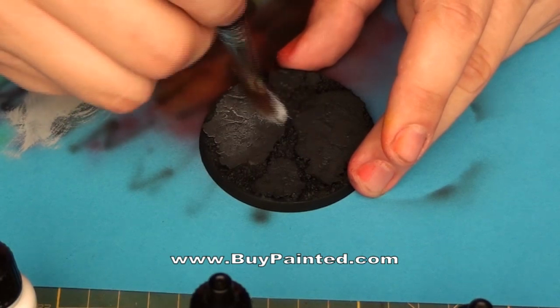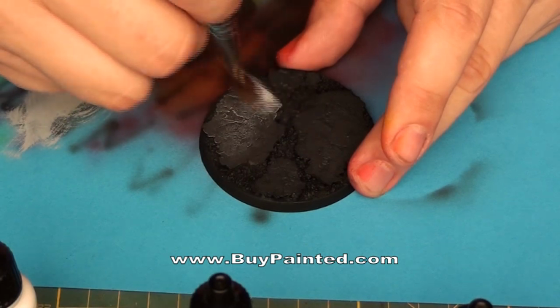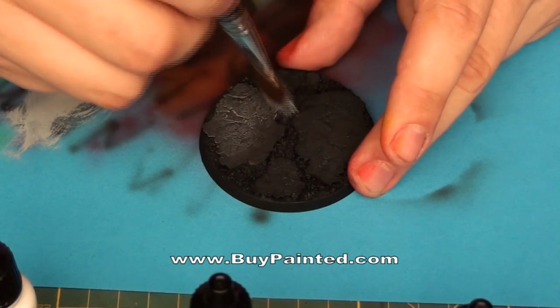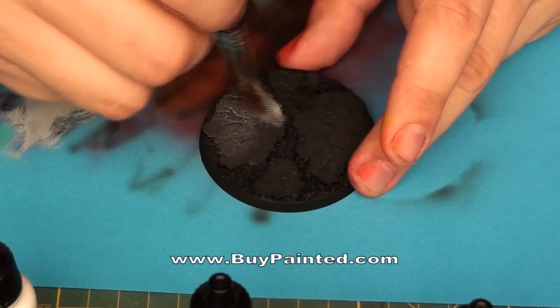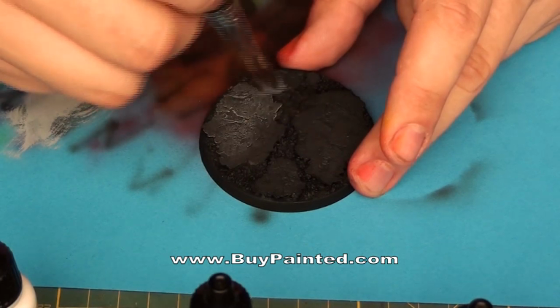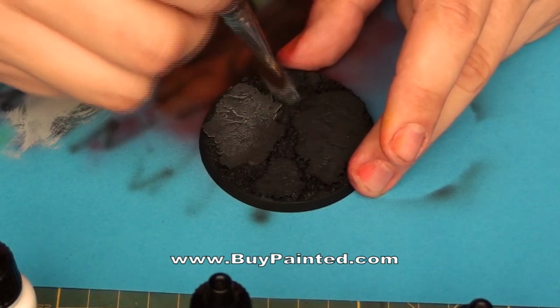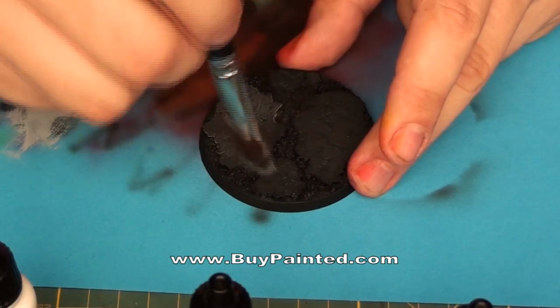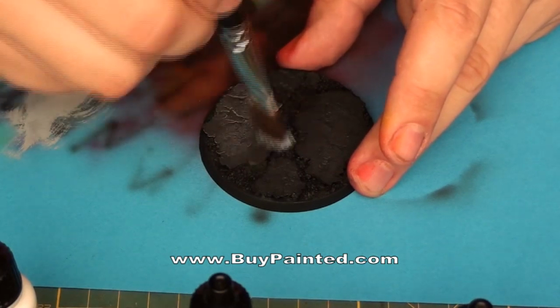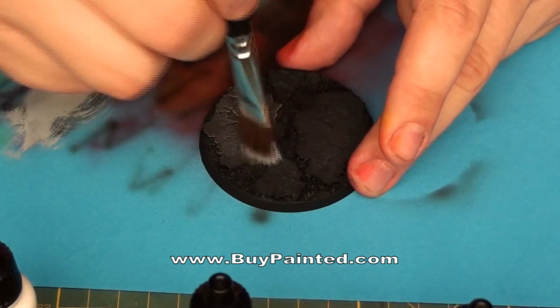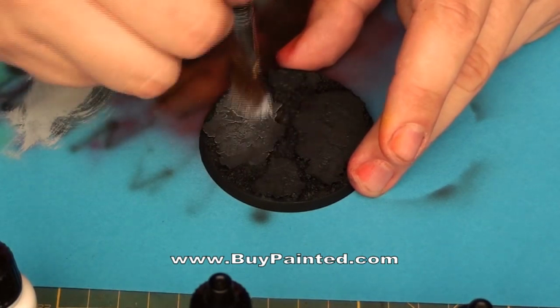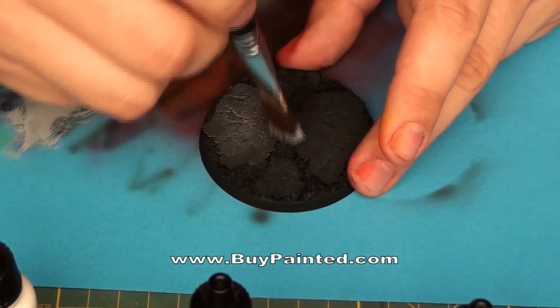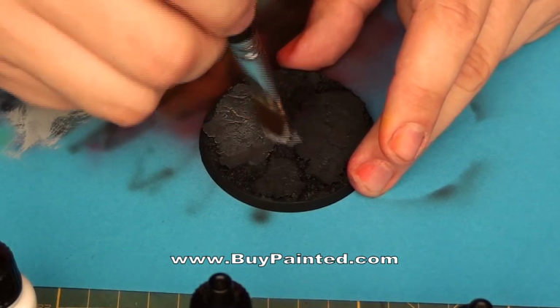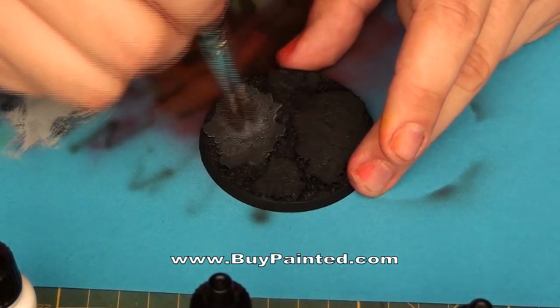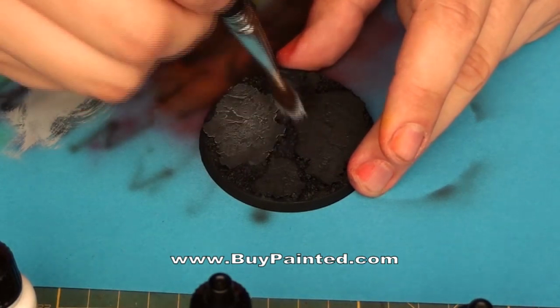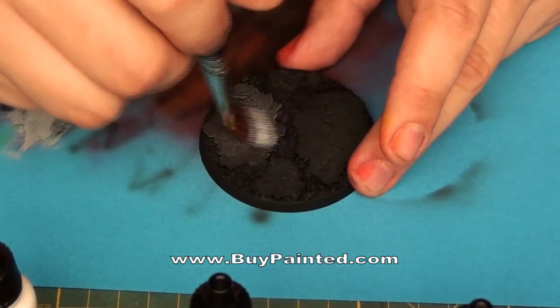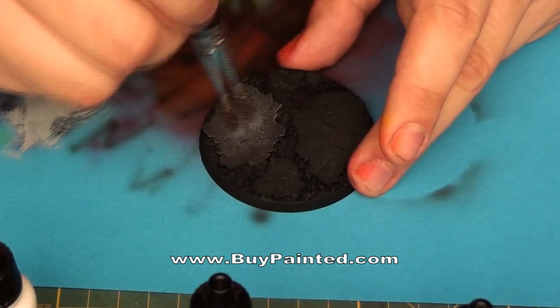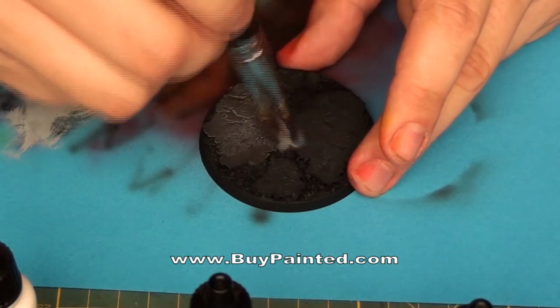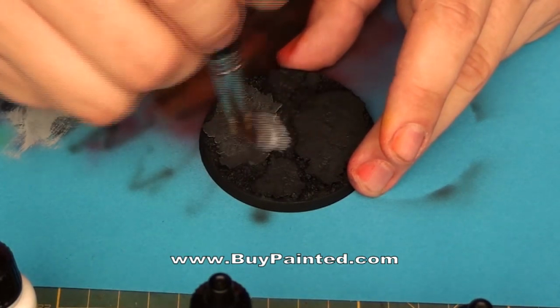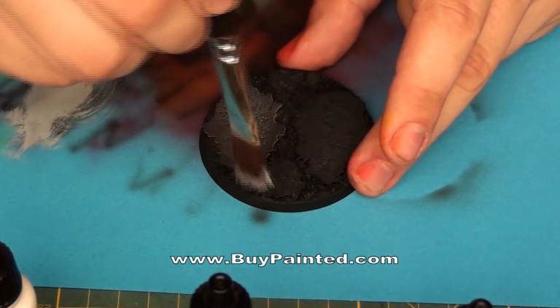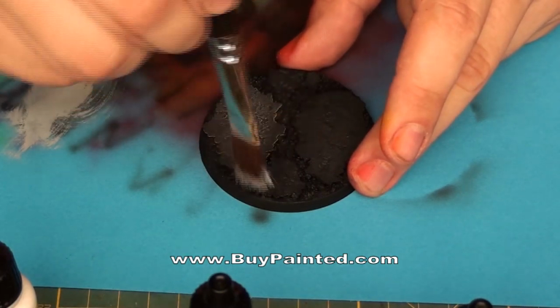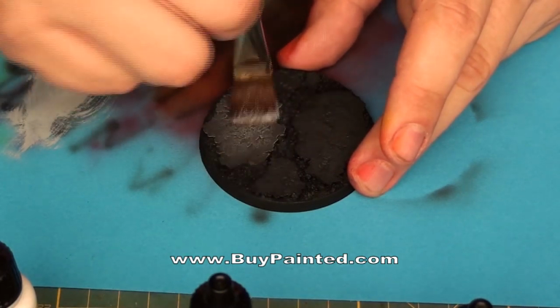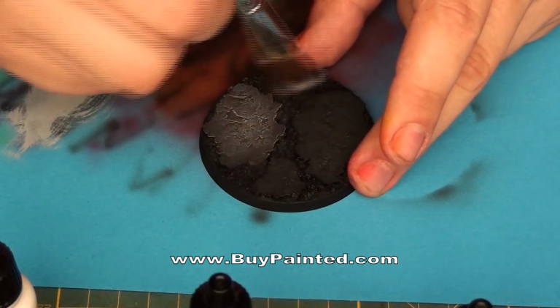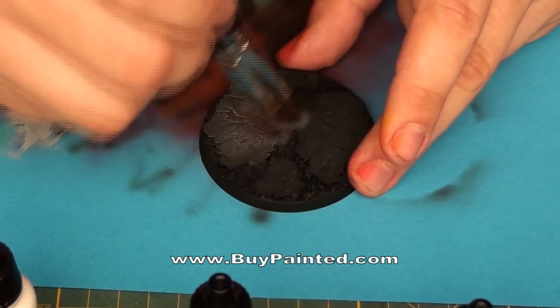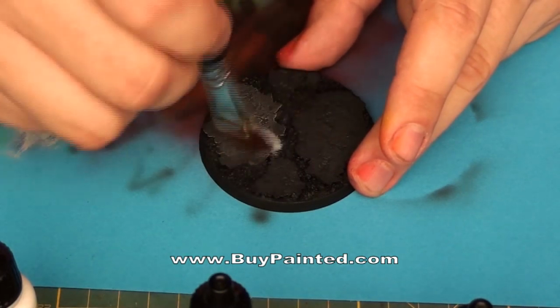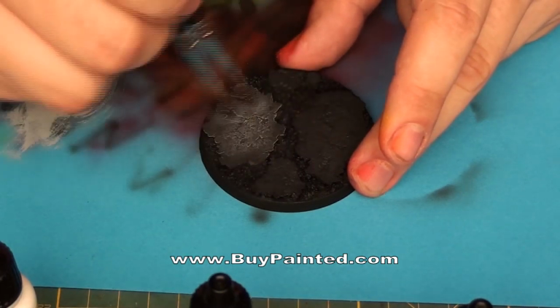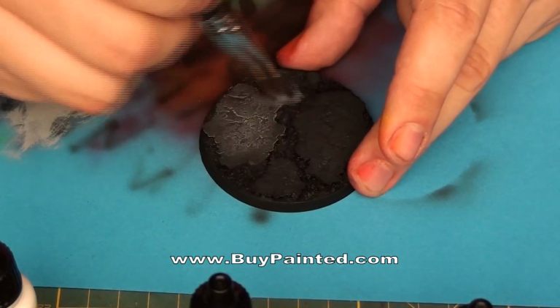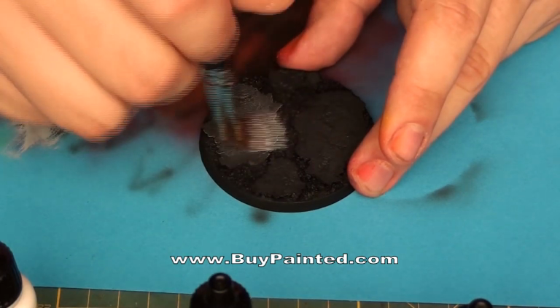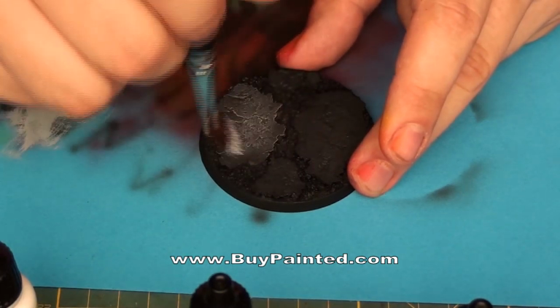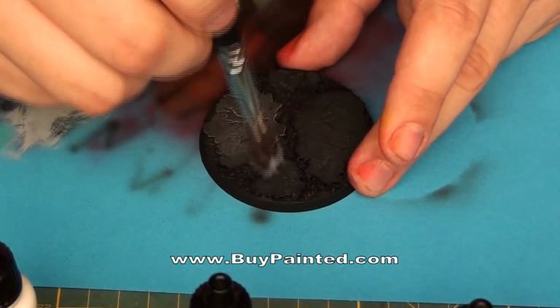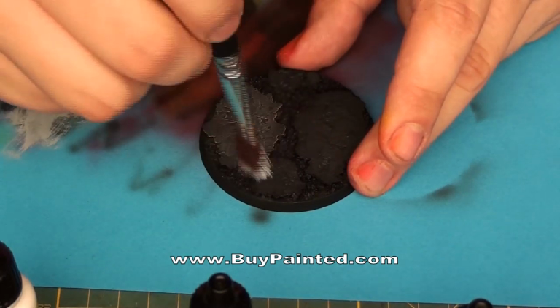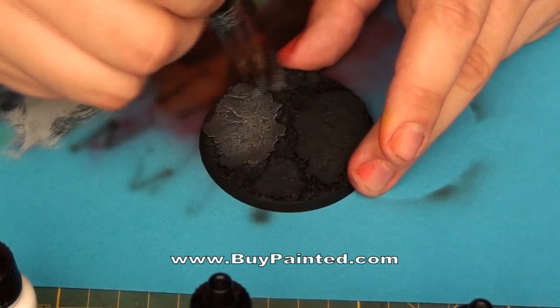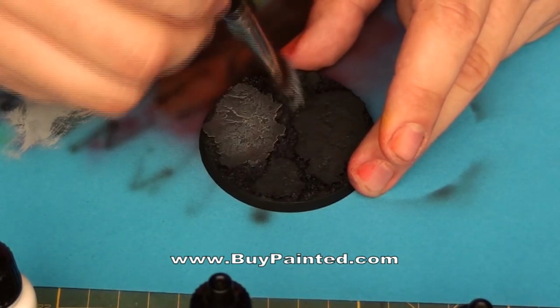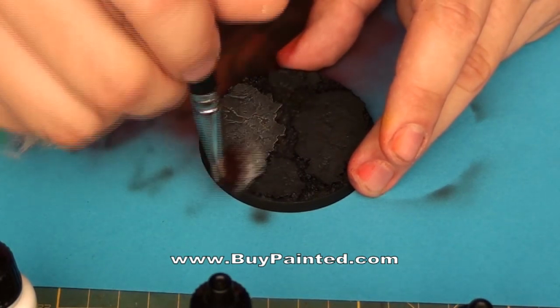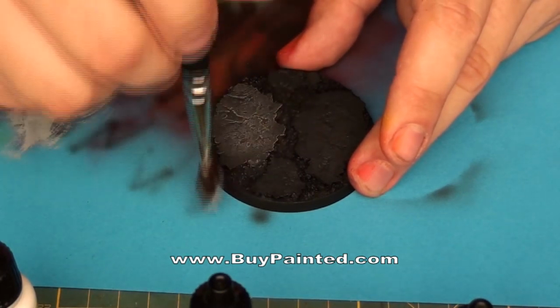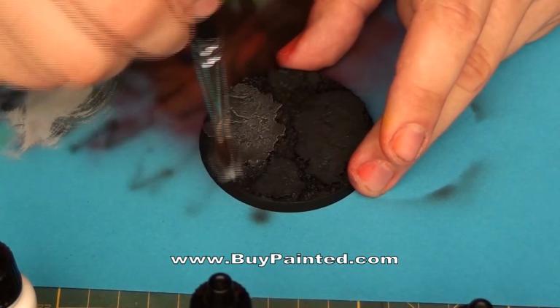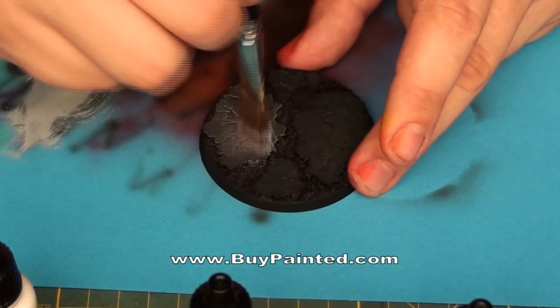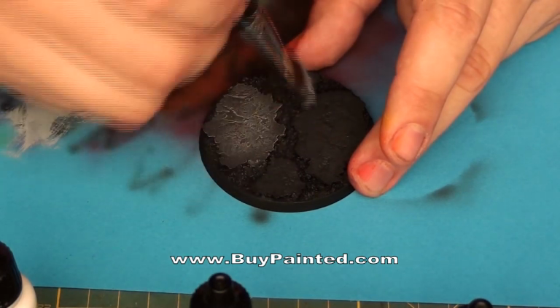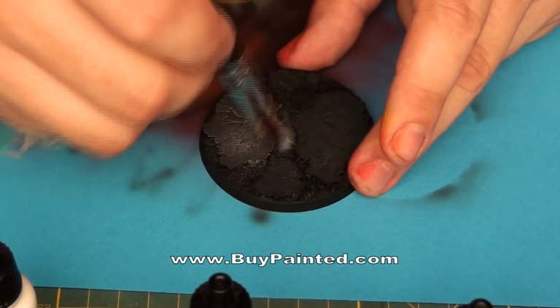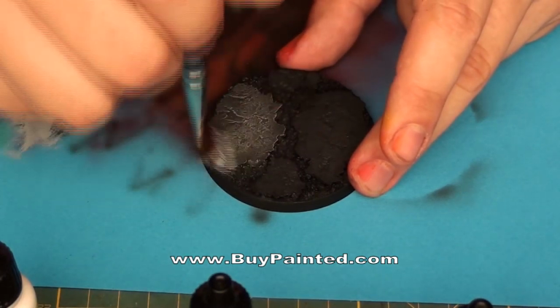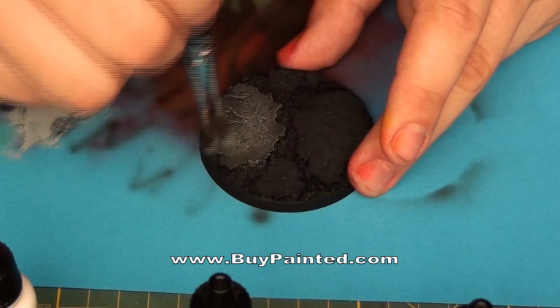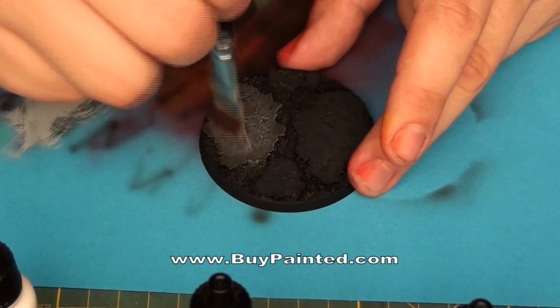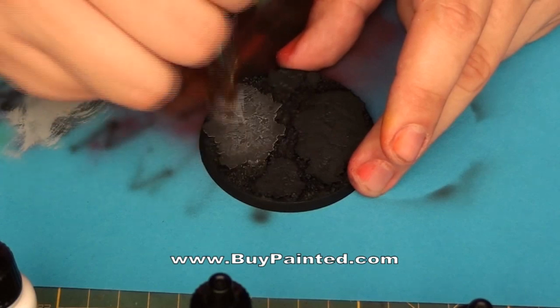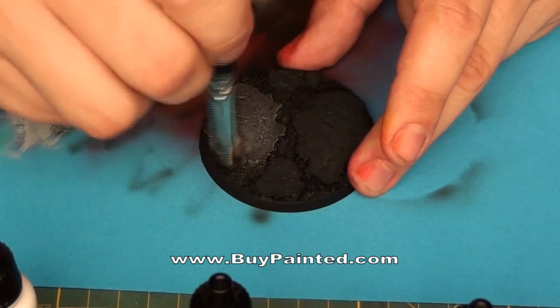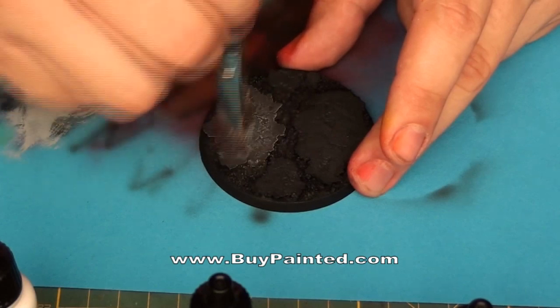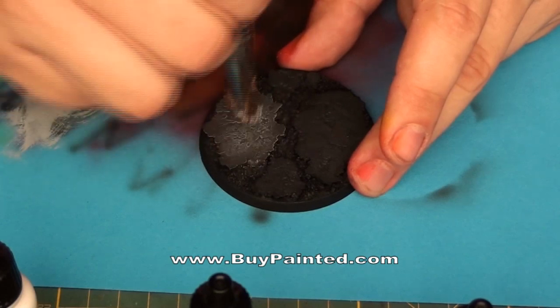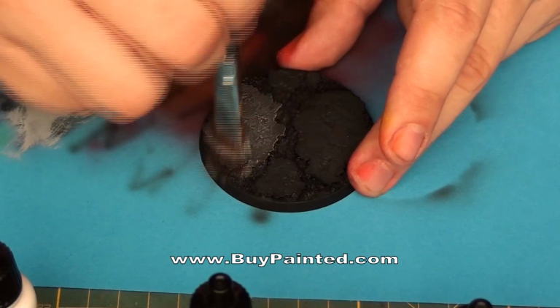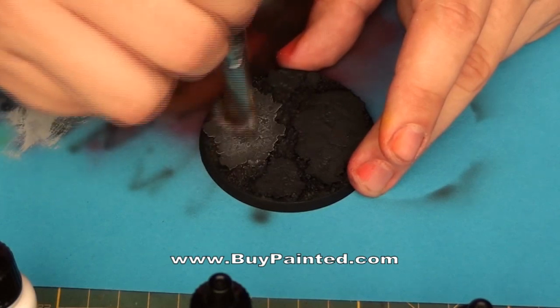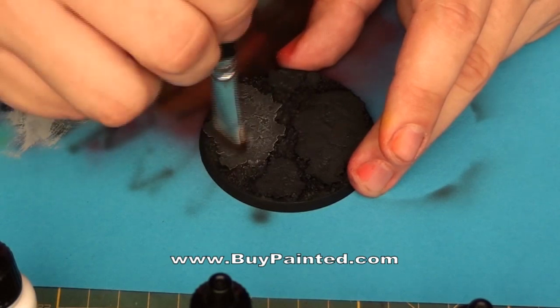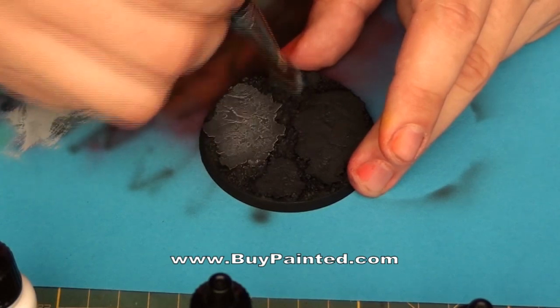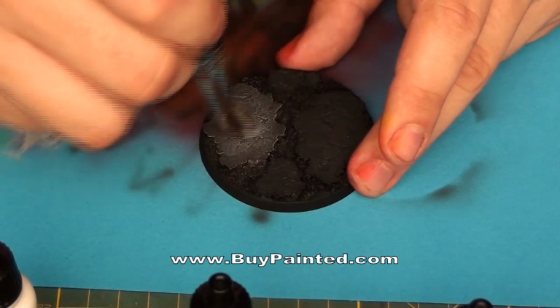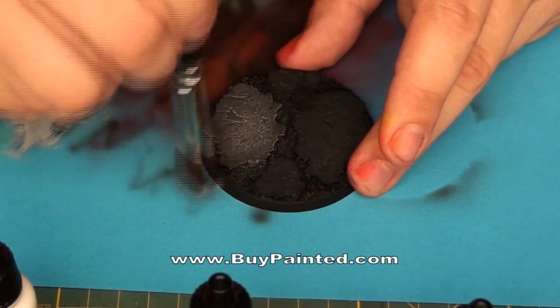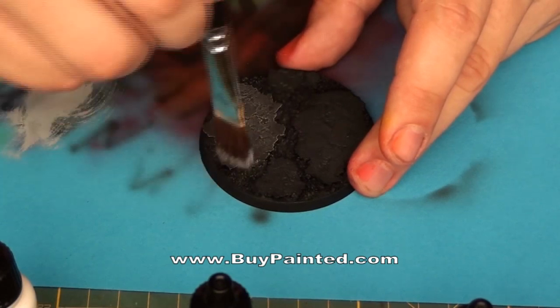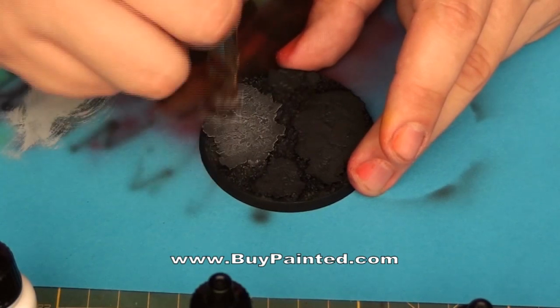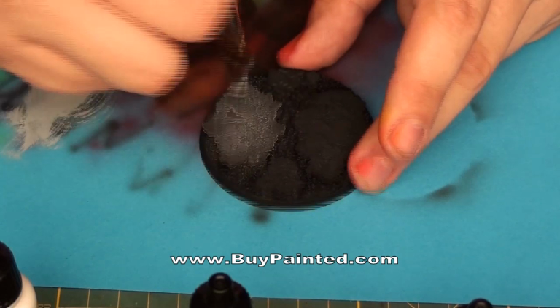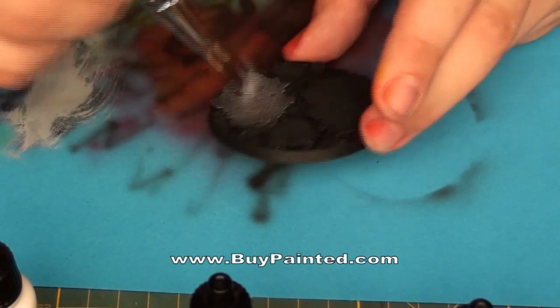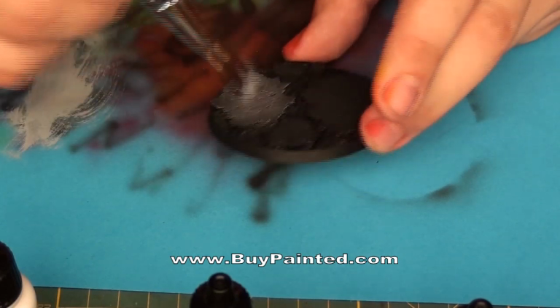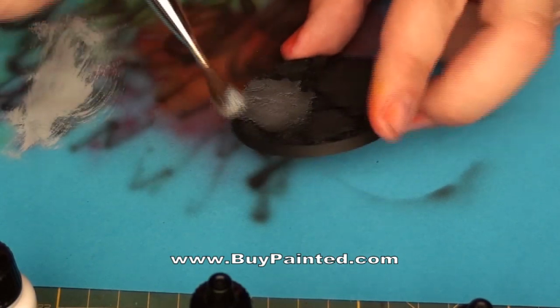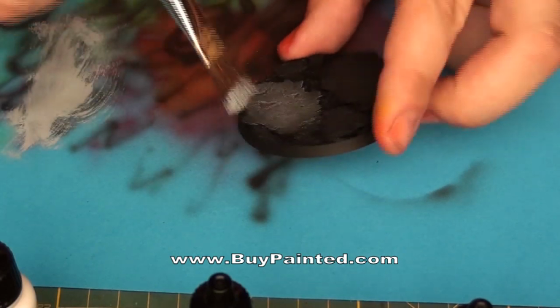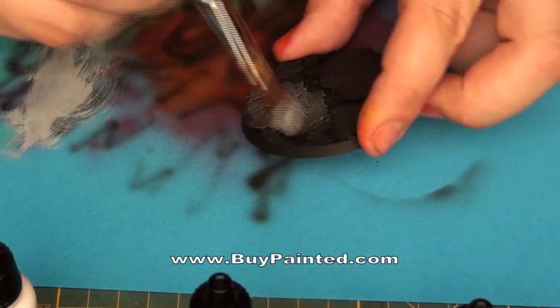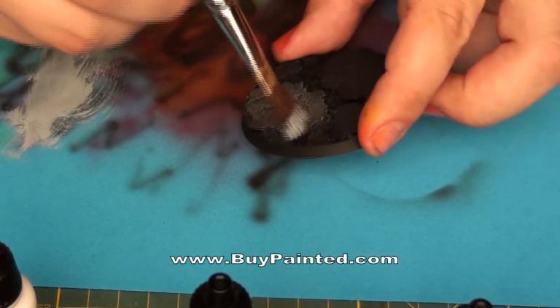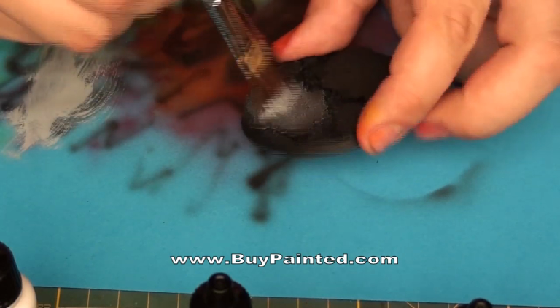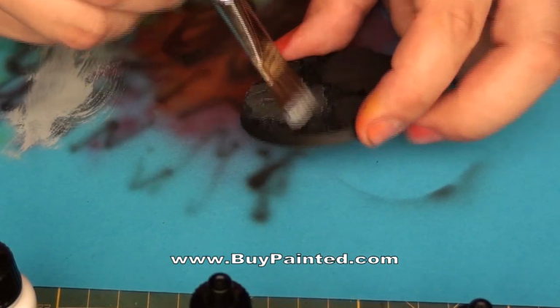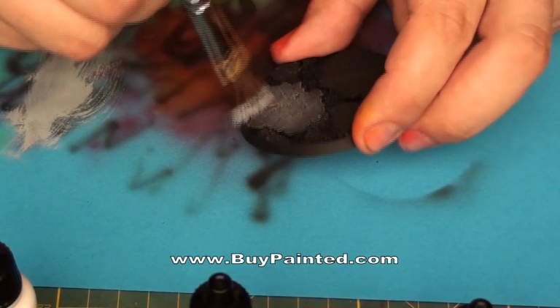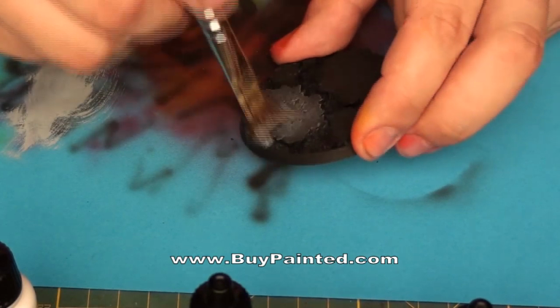We dry brush the cork using pale grey paint. As you see, the cork is going to look like debris.